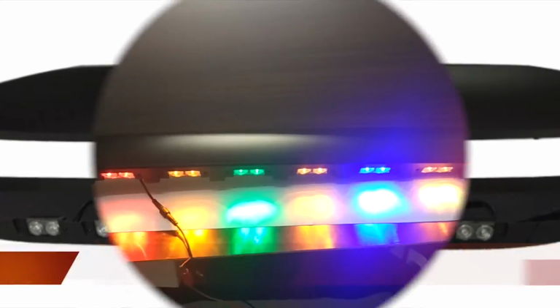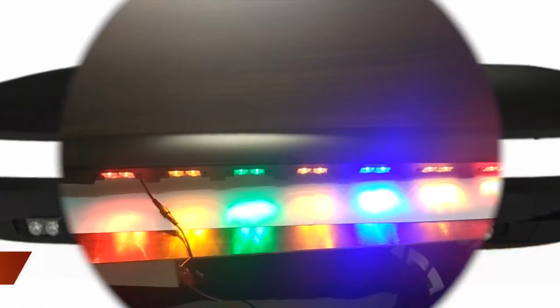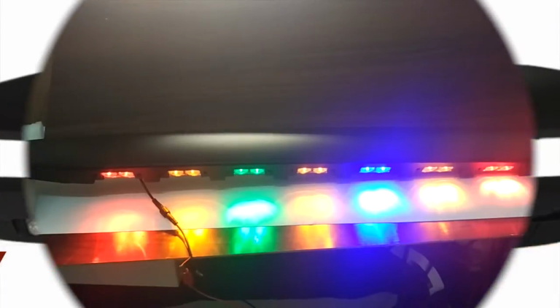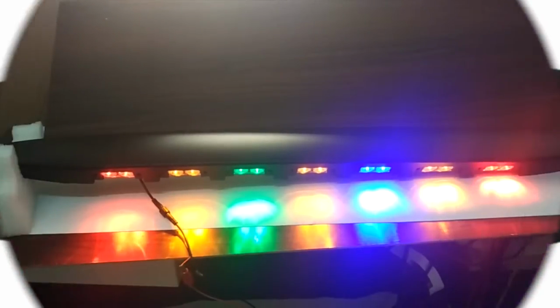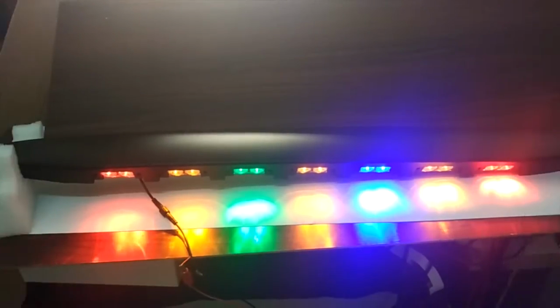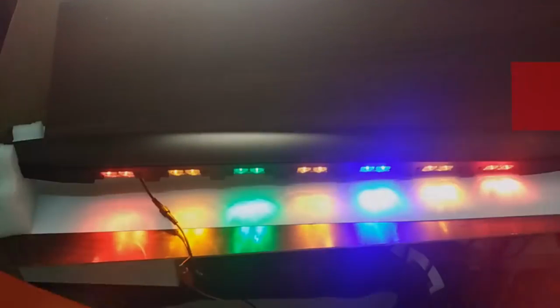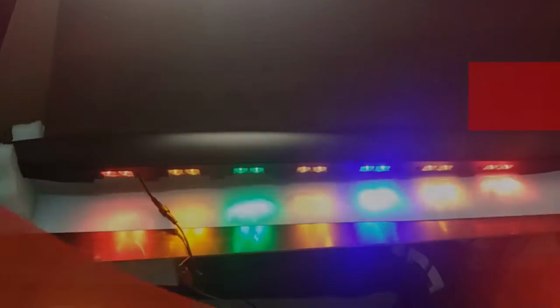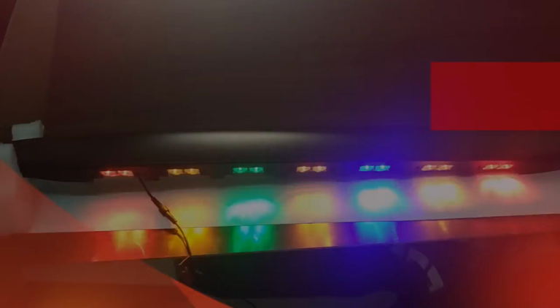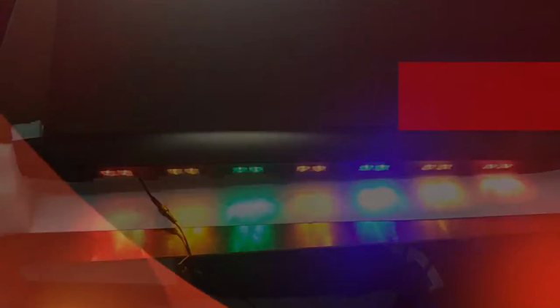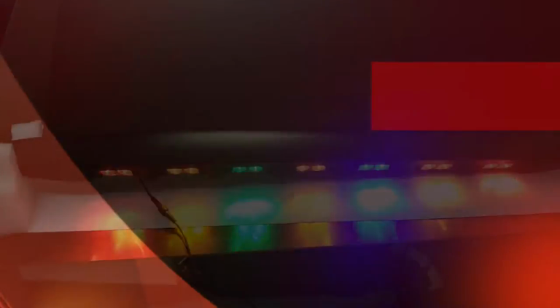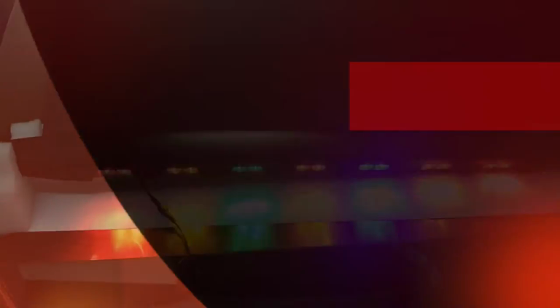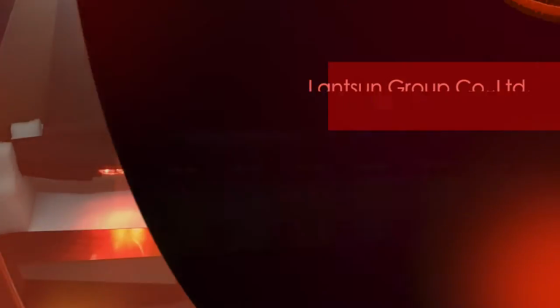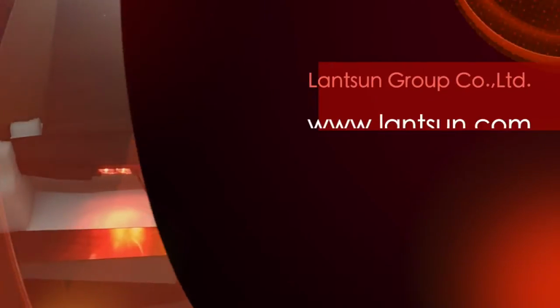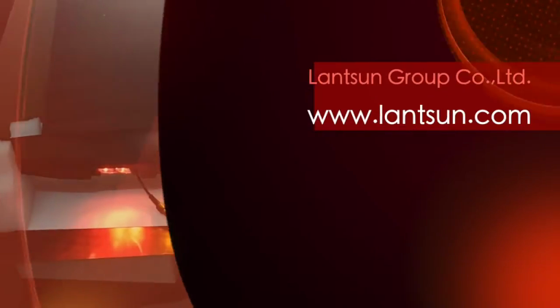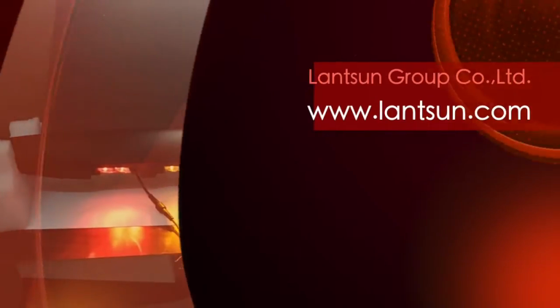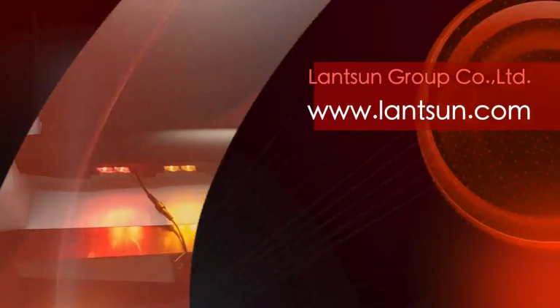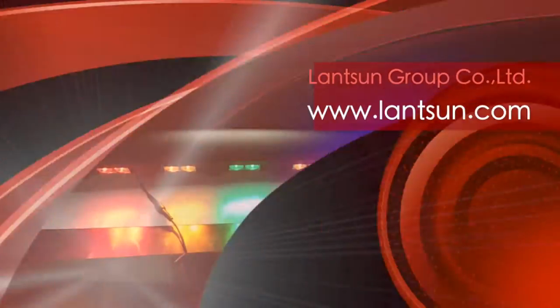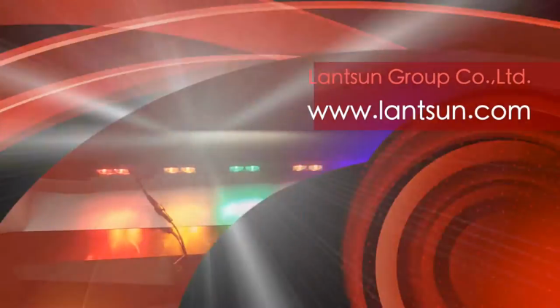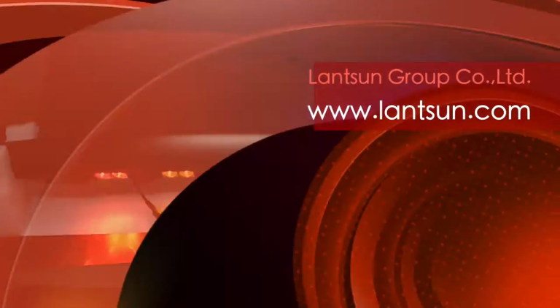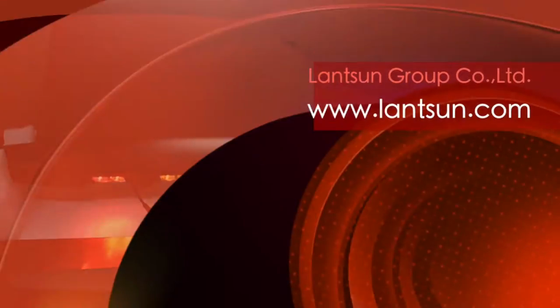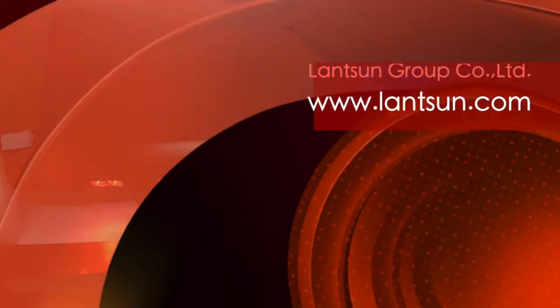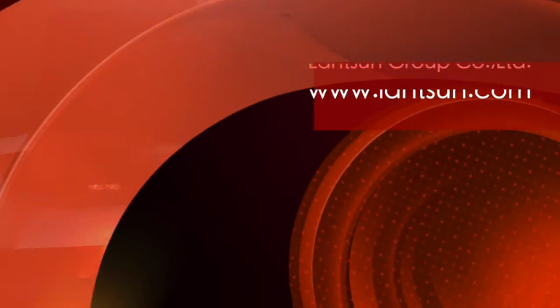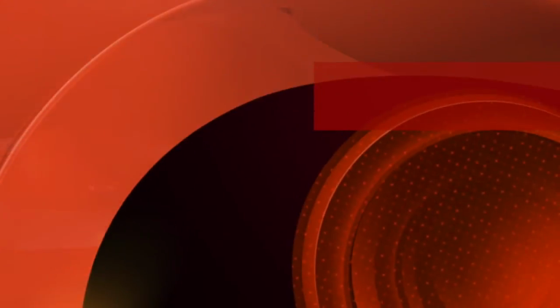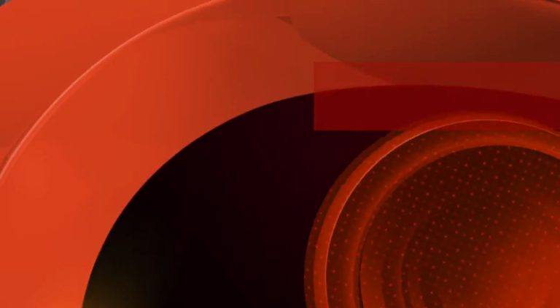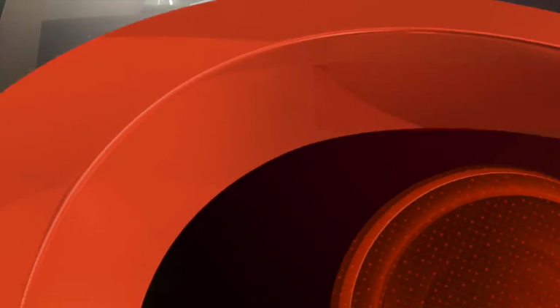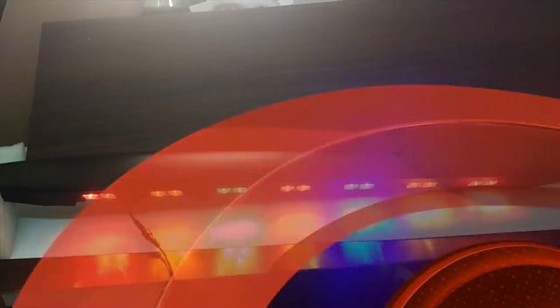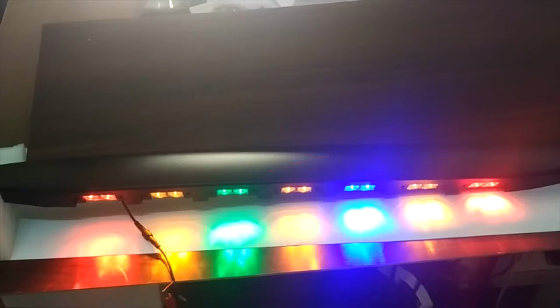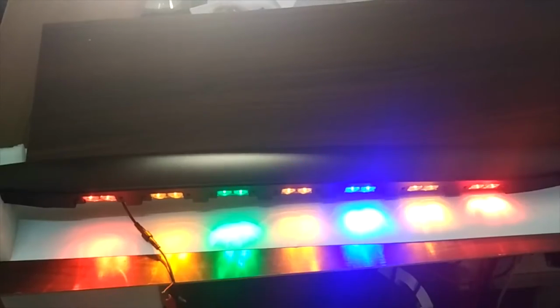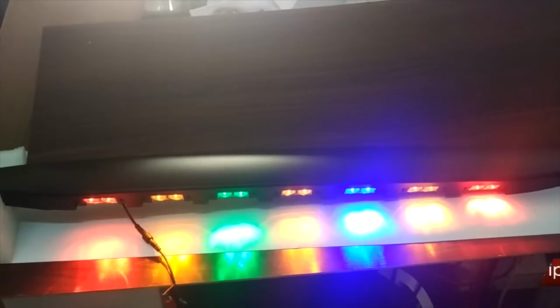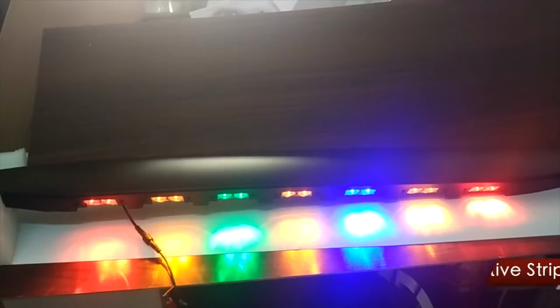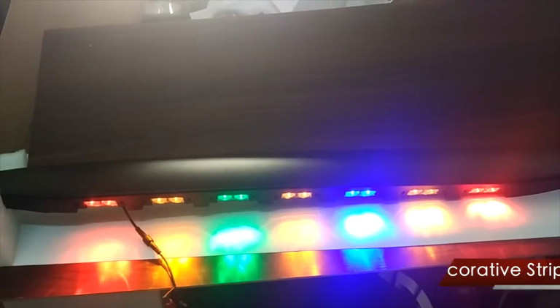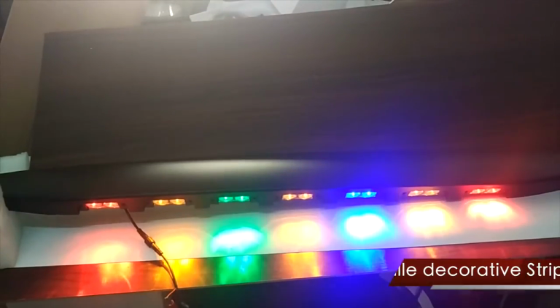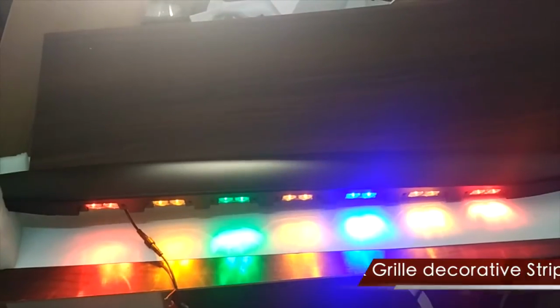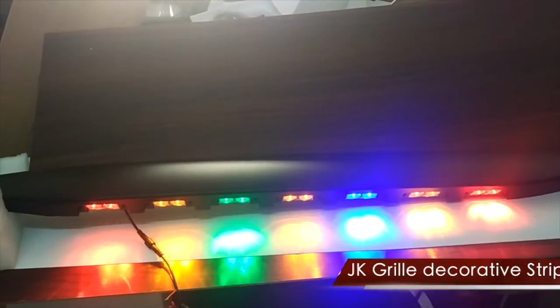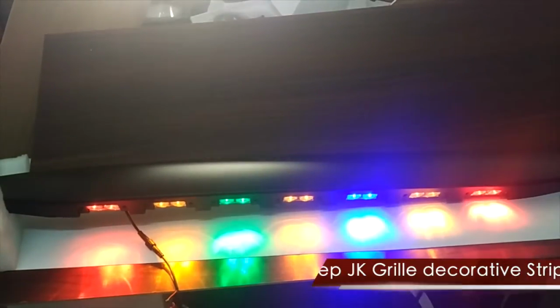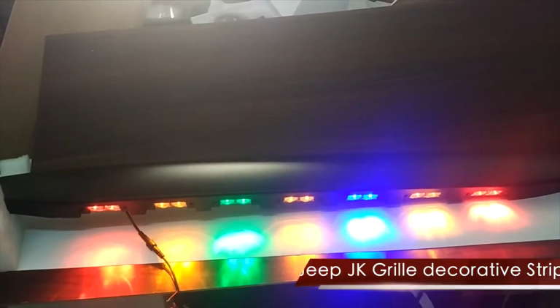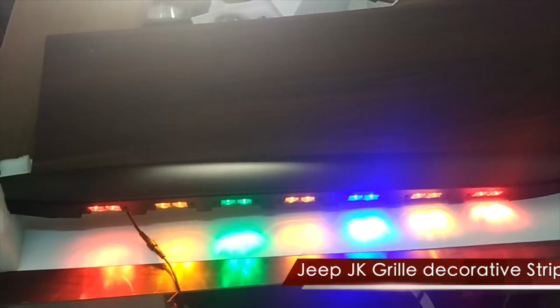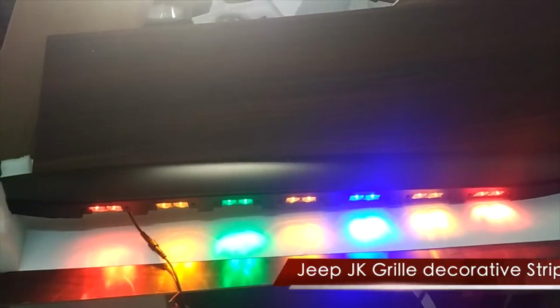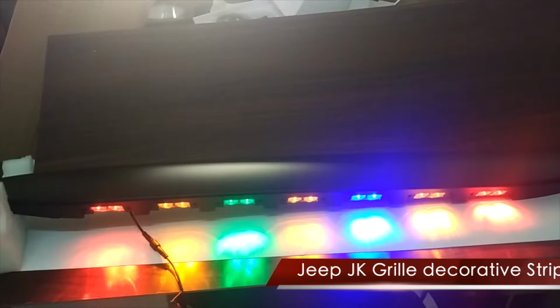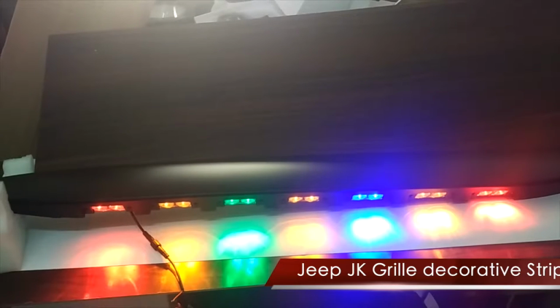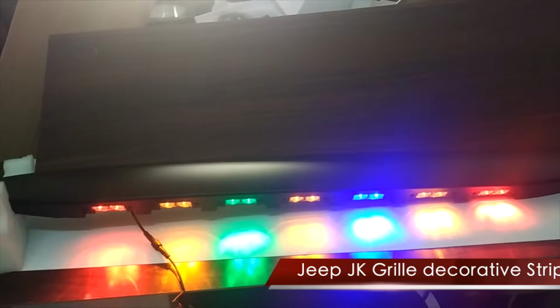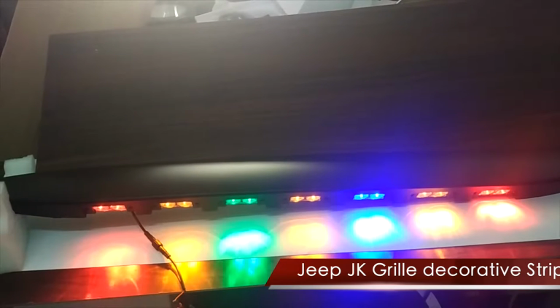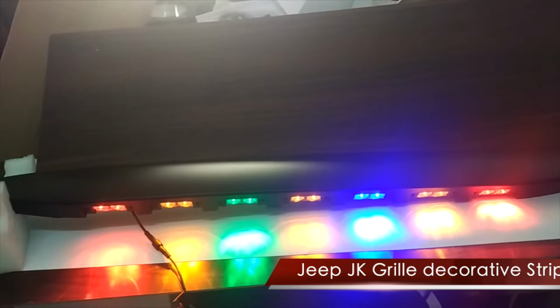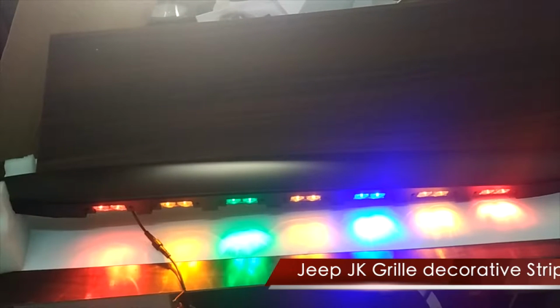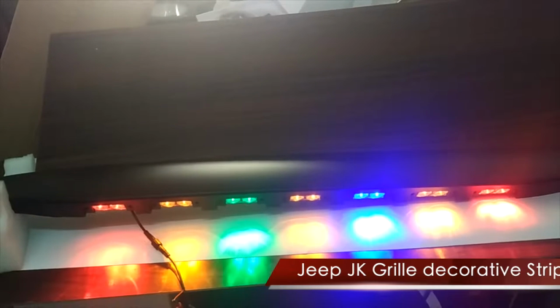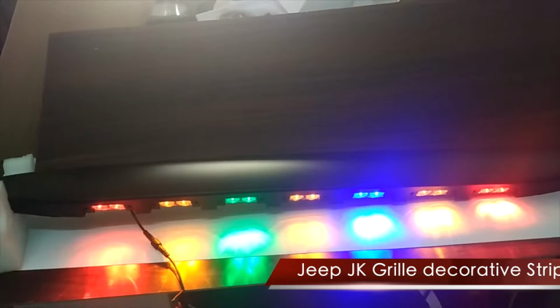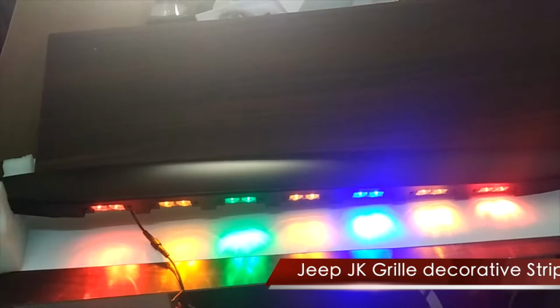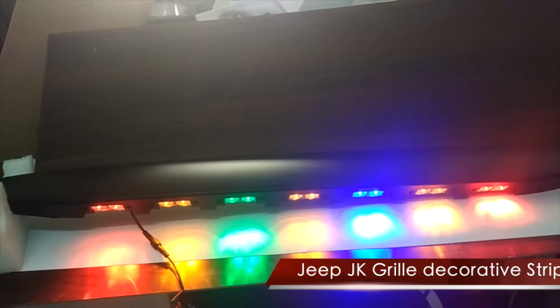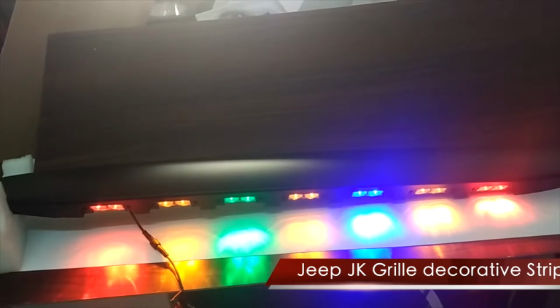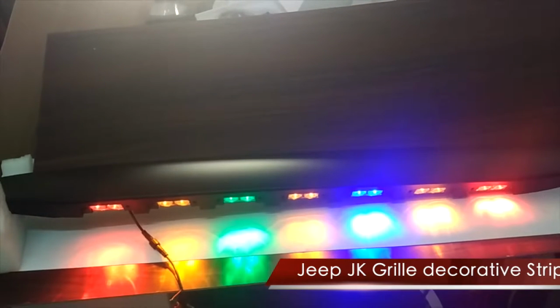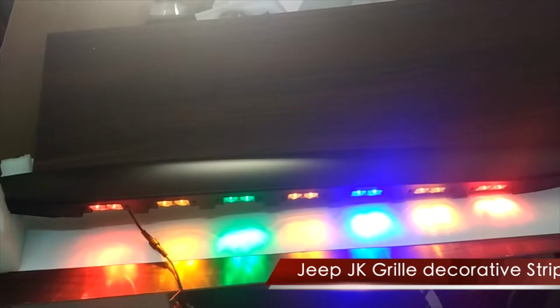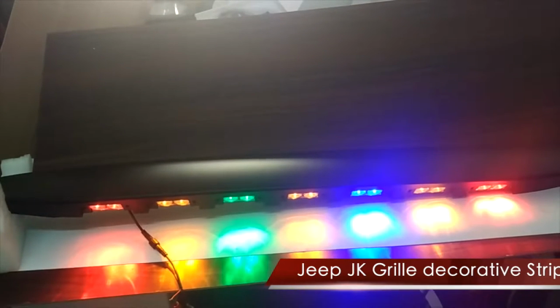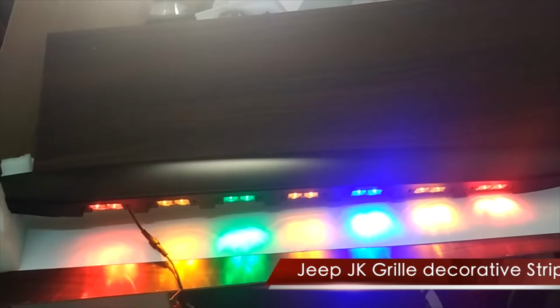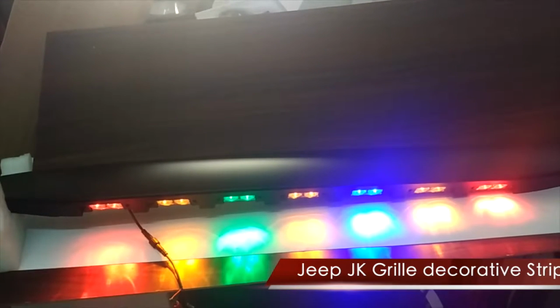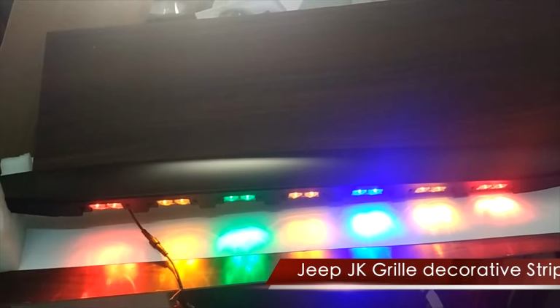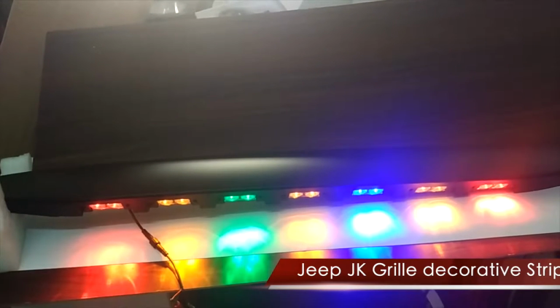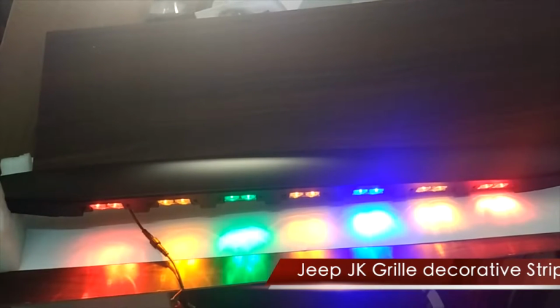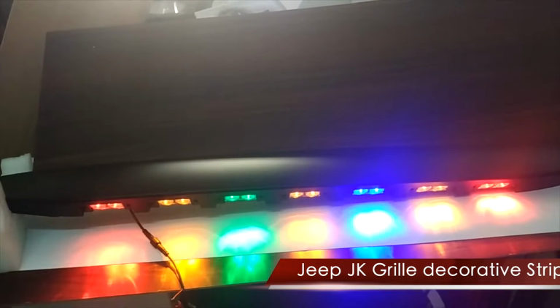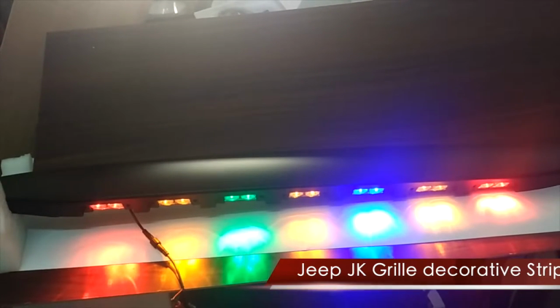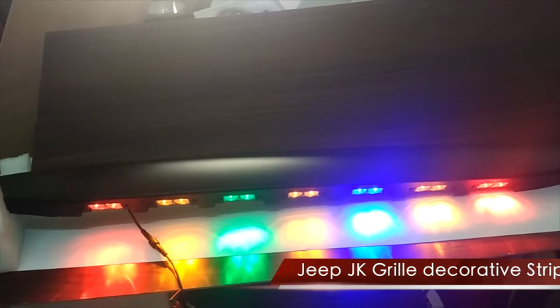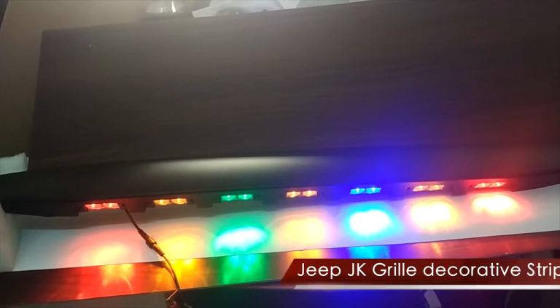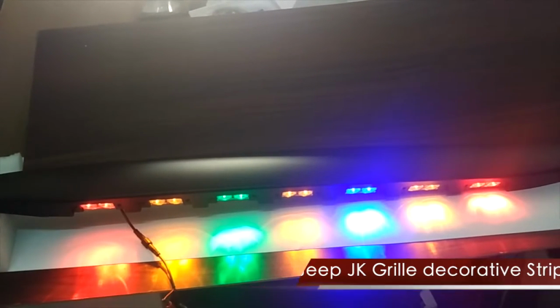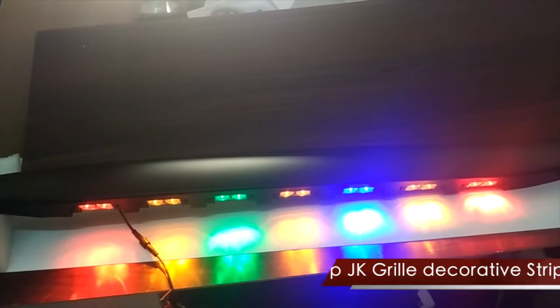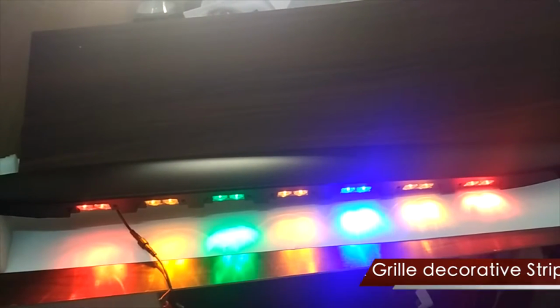Hello everyone, welcome to Lensens video time. Today we will show you the JukeJK Greal decorative strip.